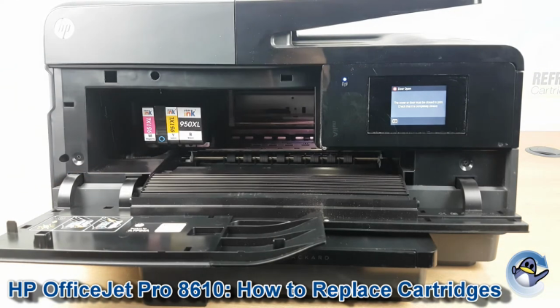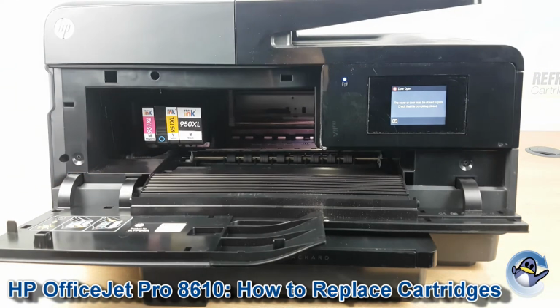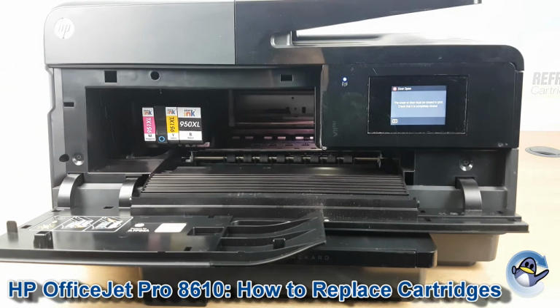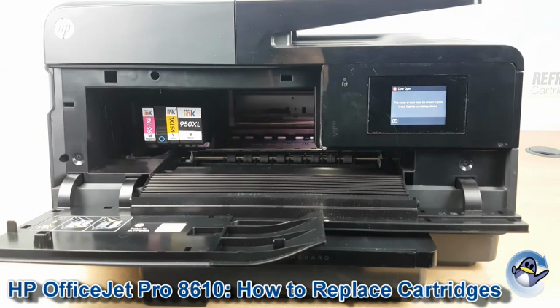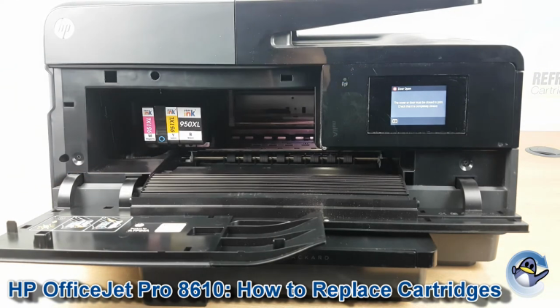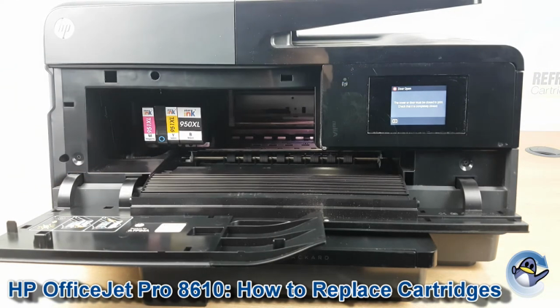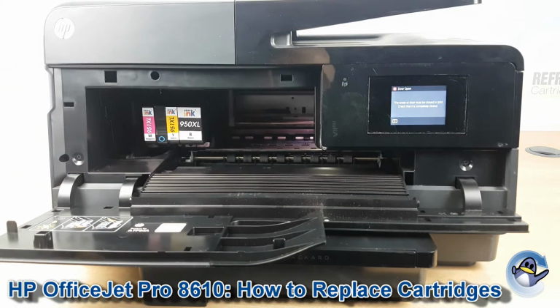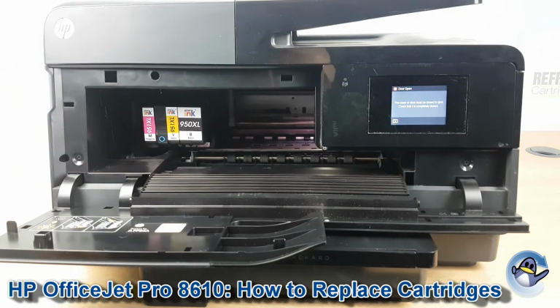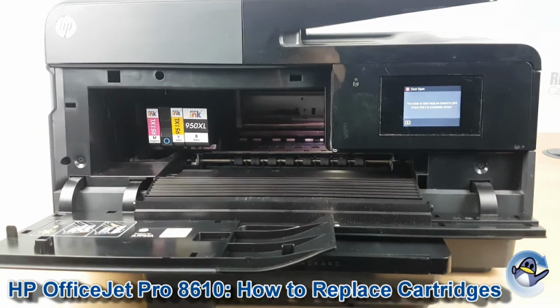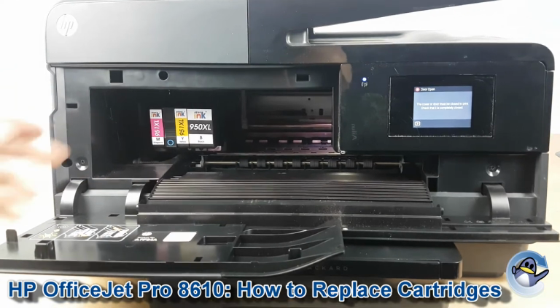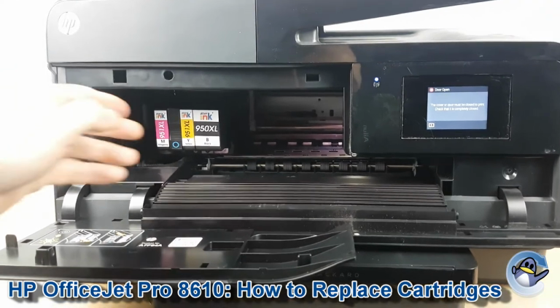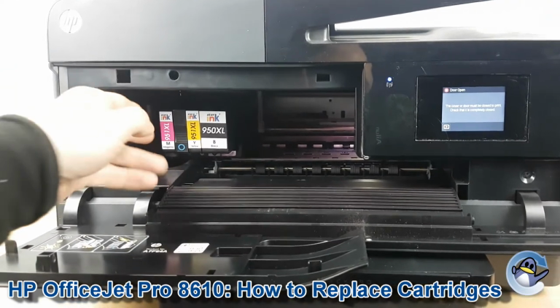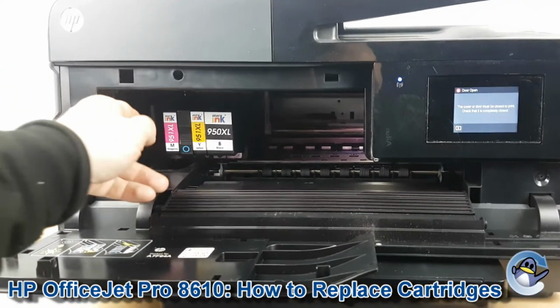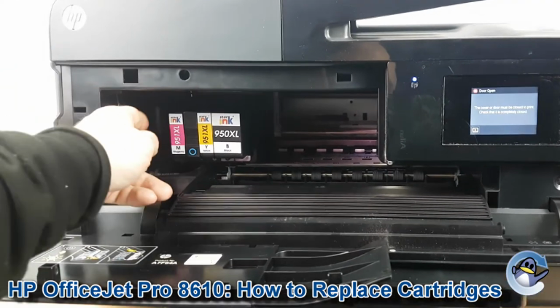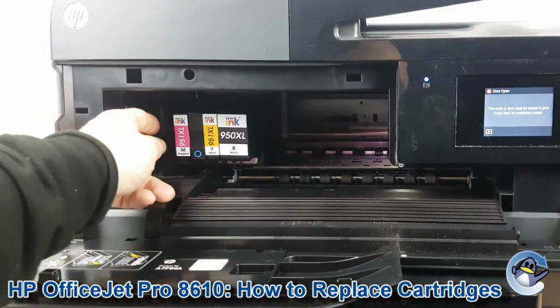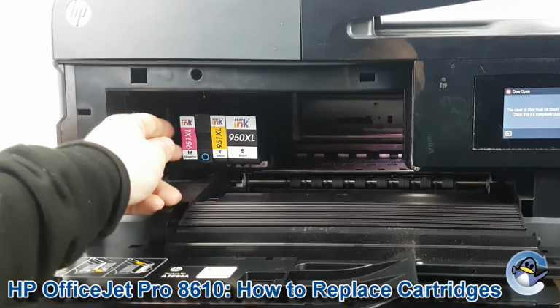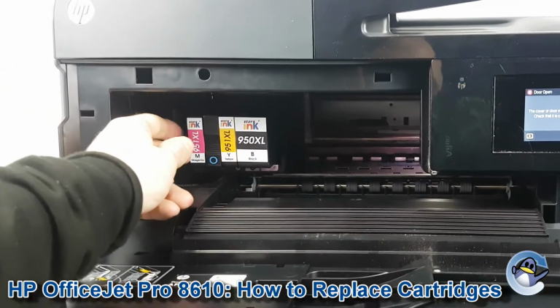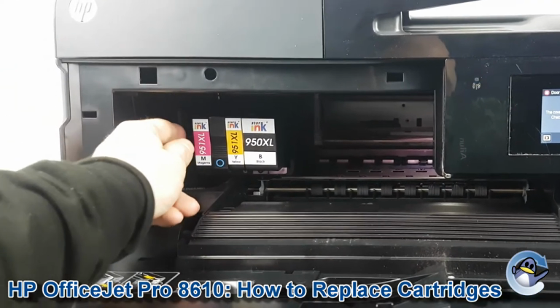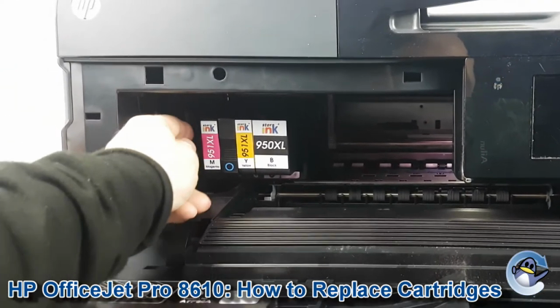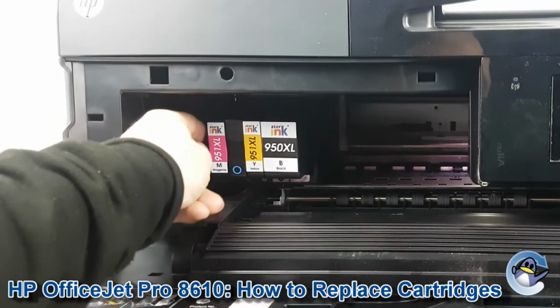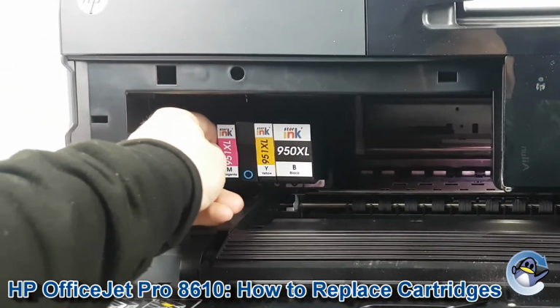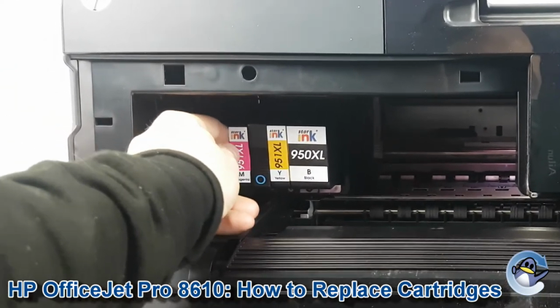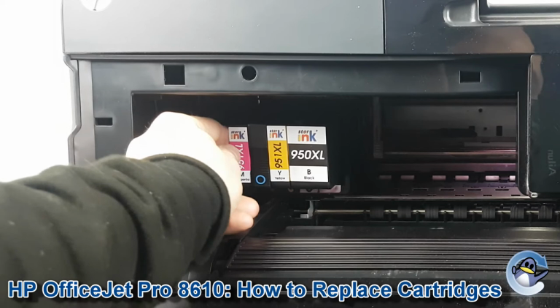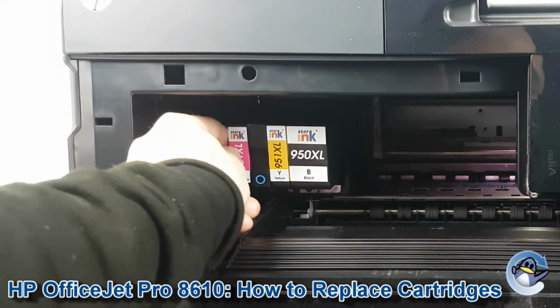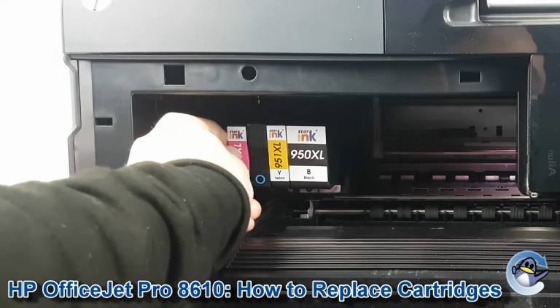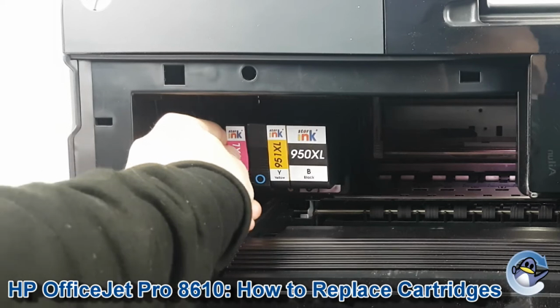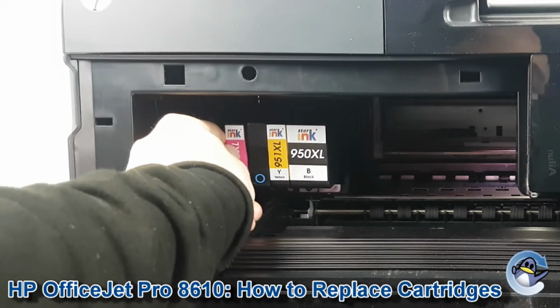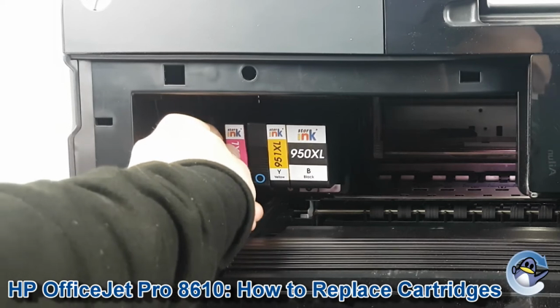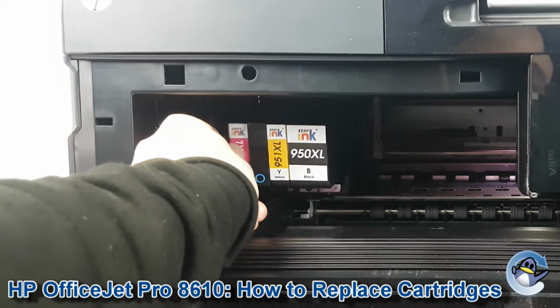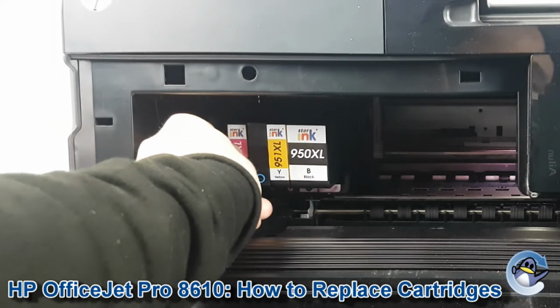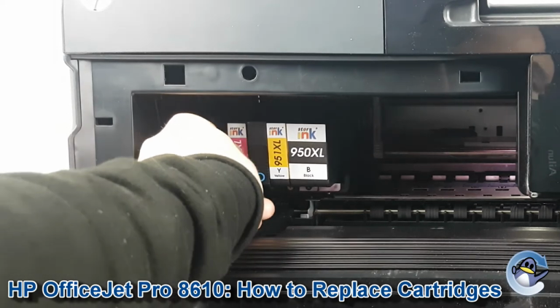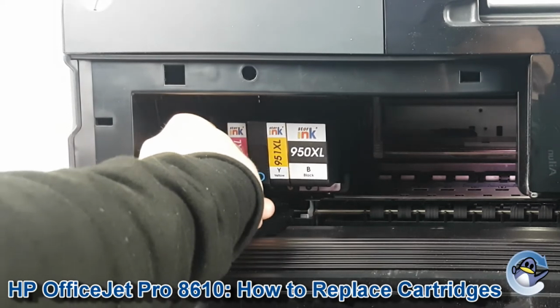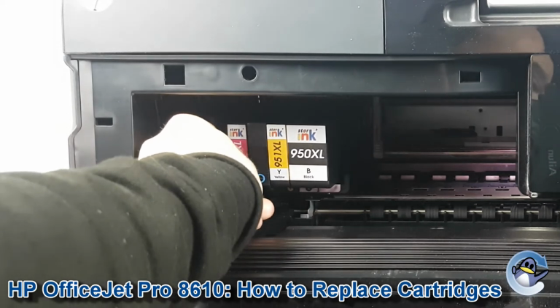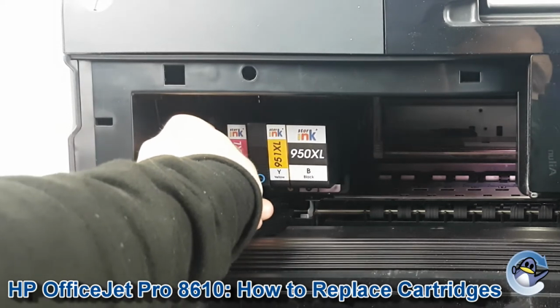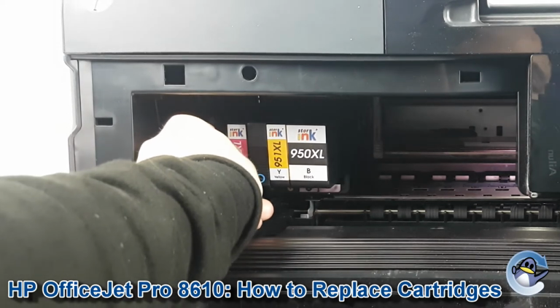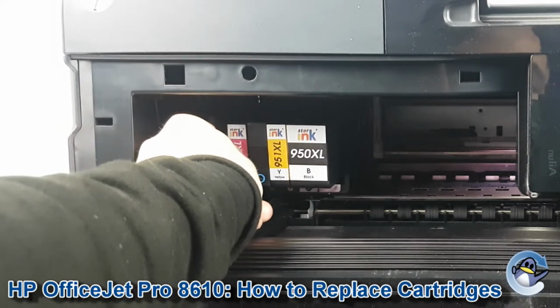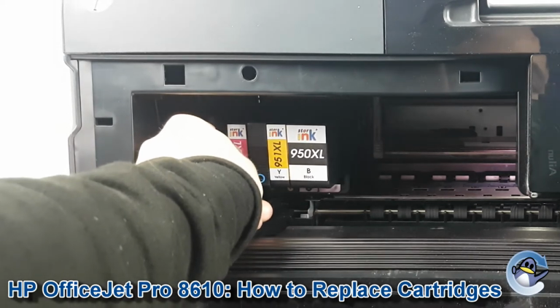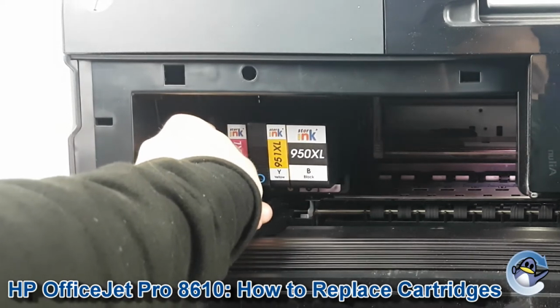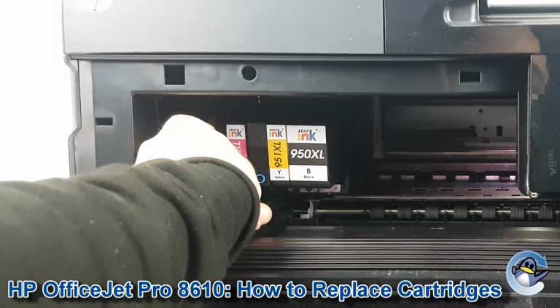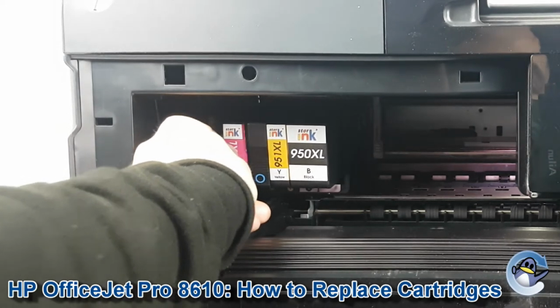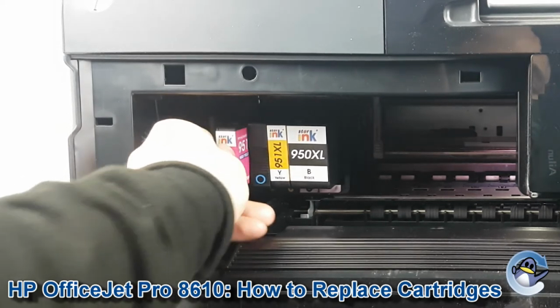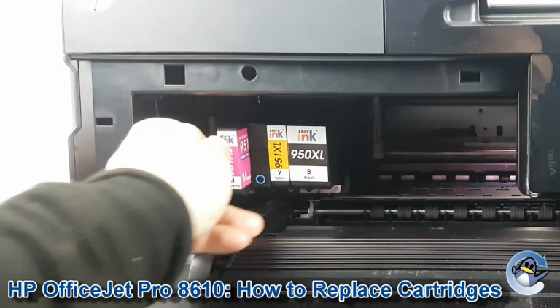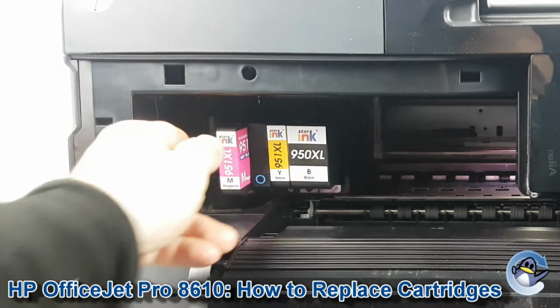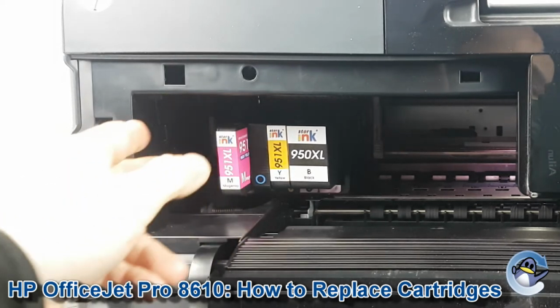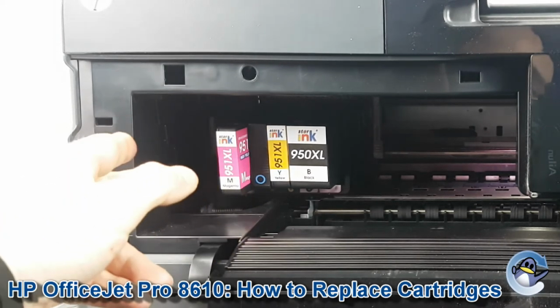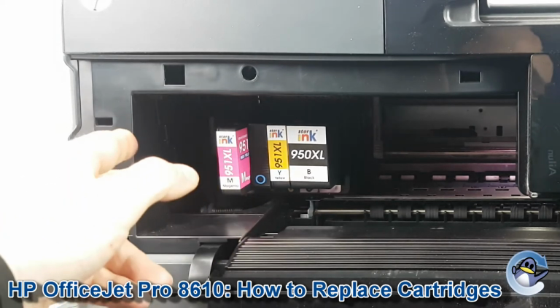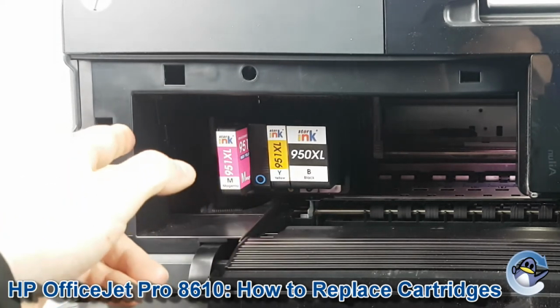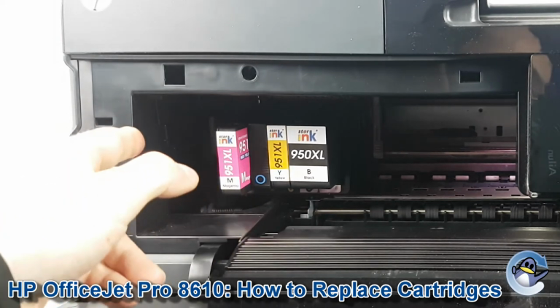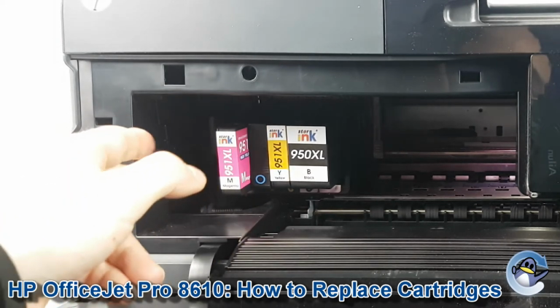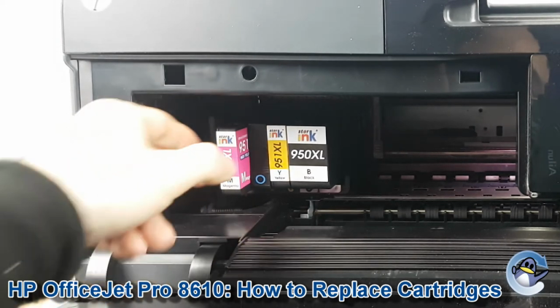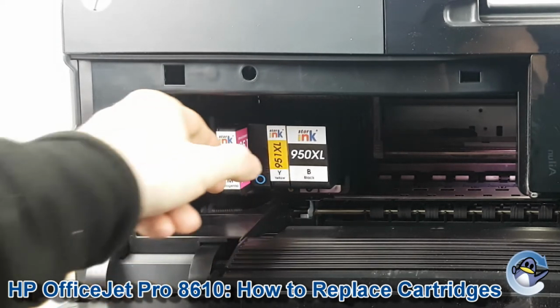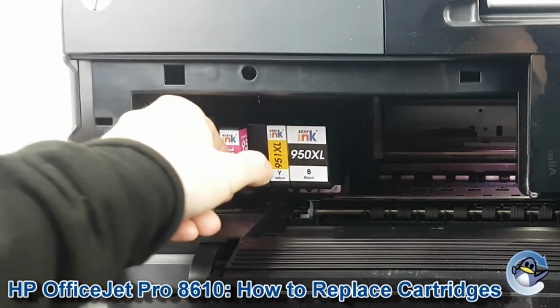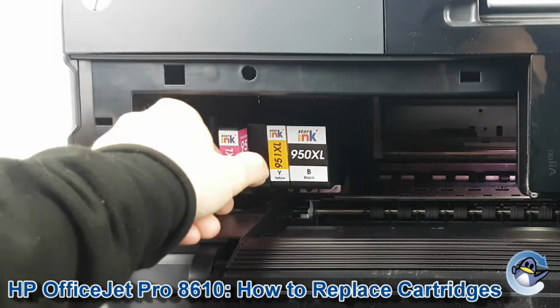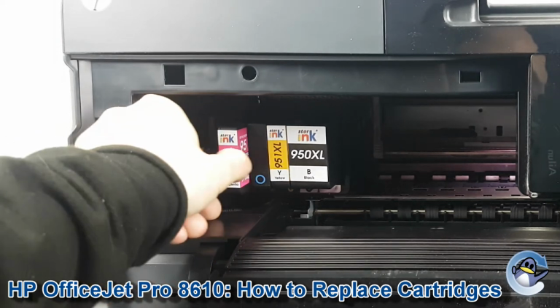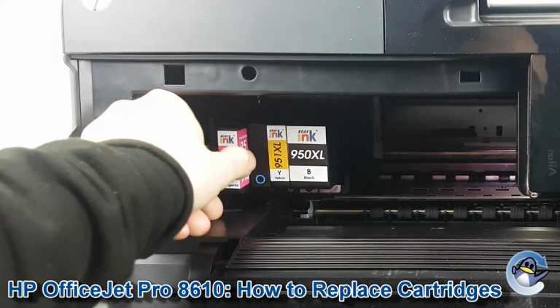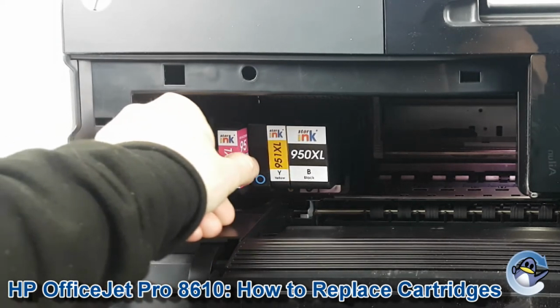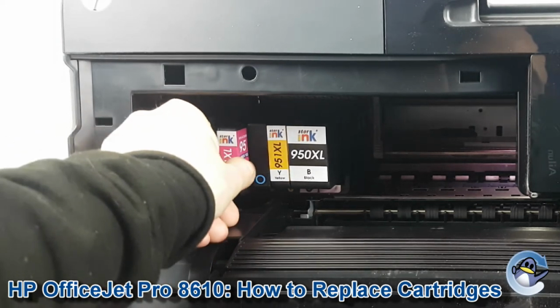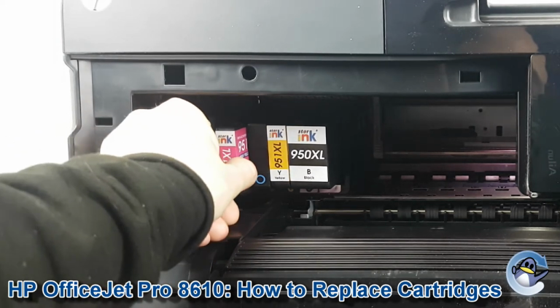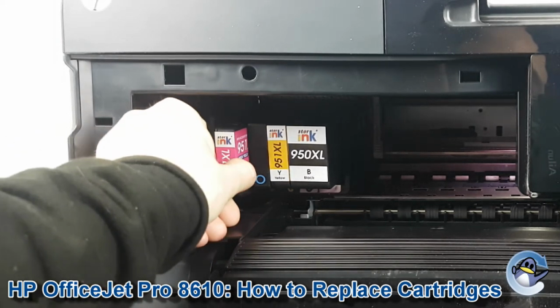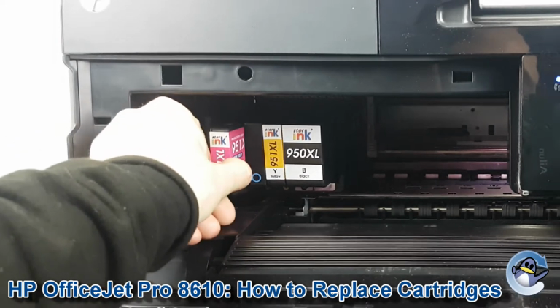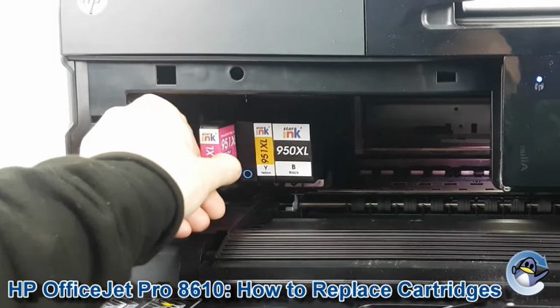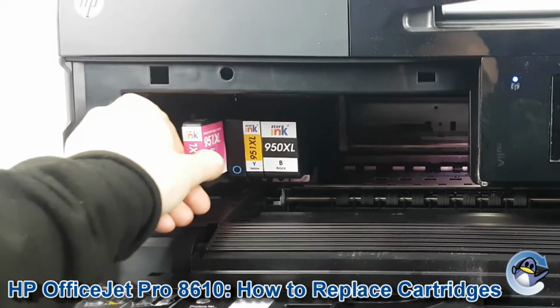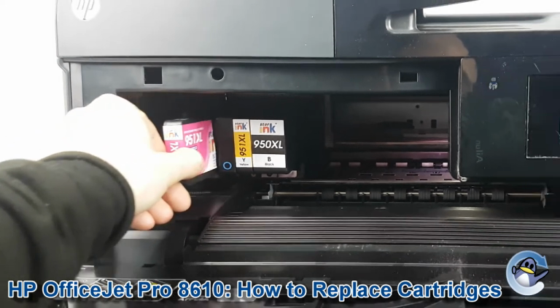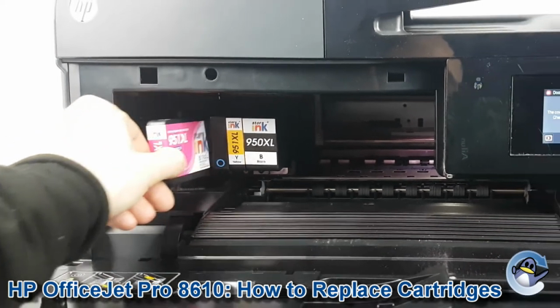To remove the cartridge you just press on the front of it, it compresses a little bit and then it should come out nice and easy like that.